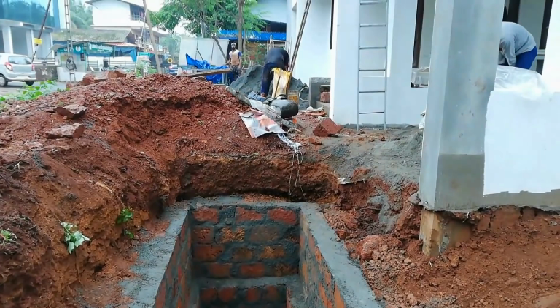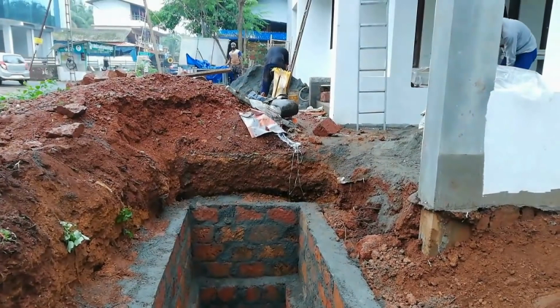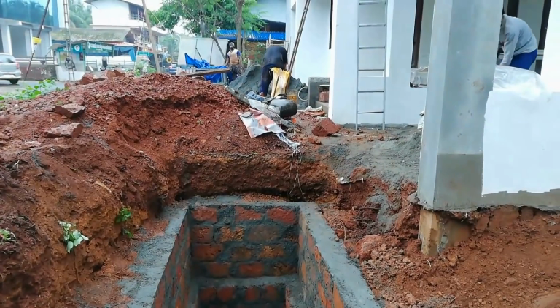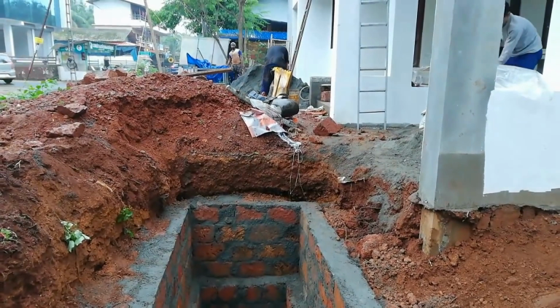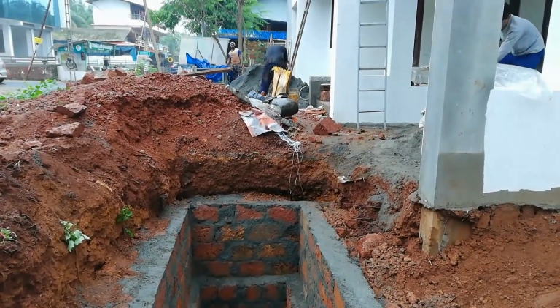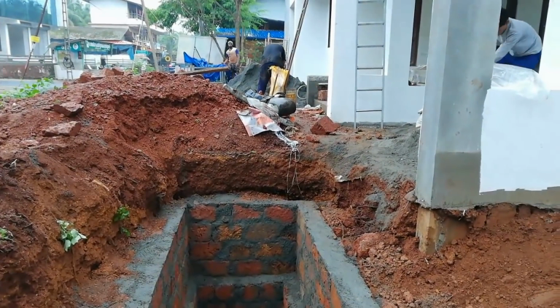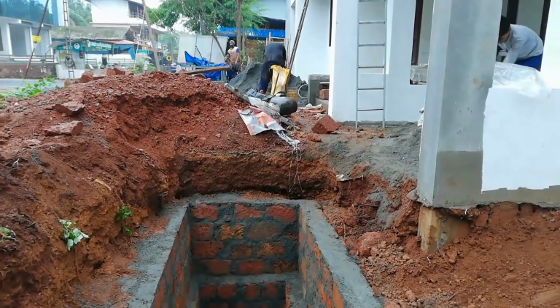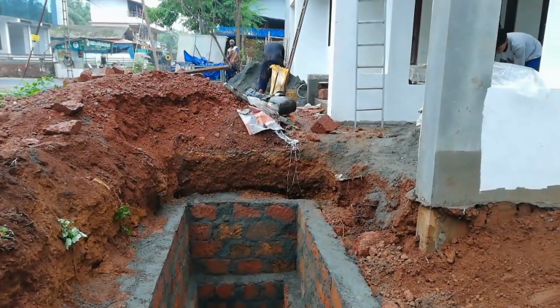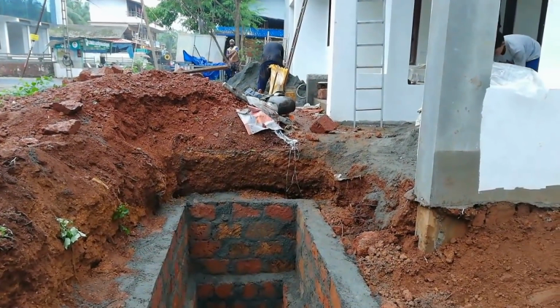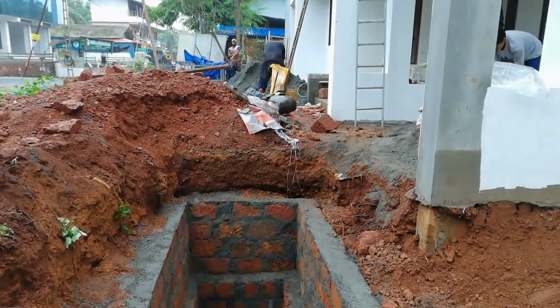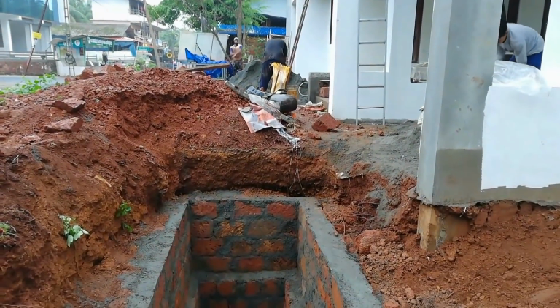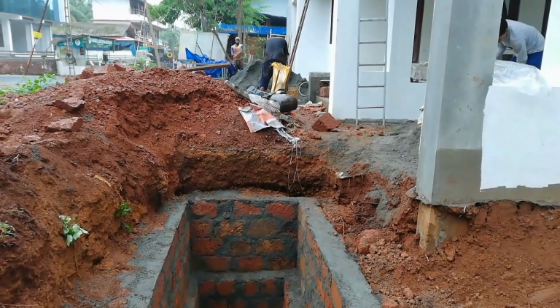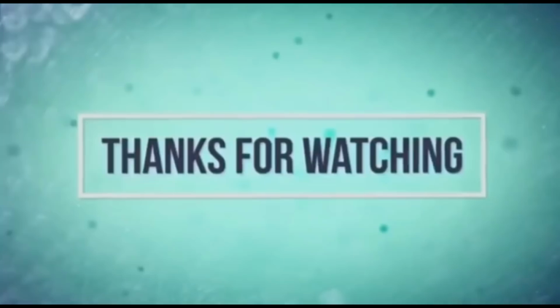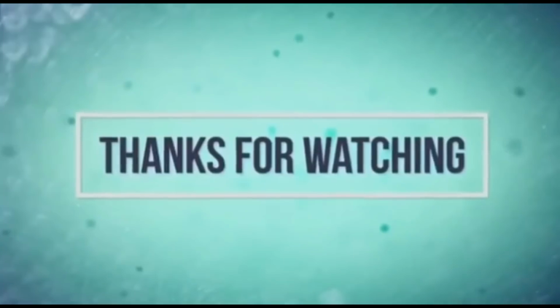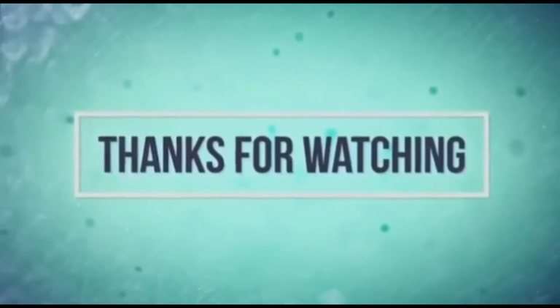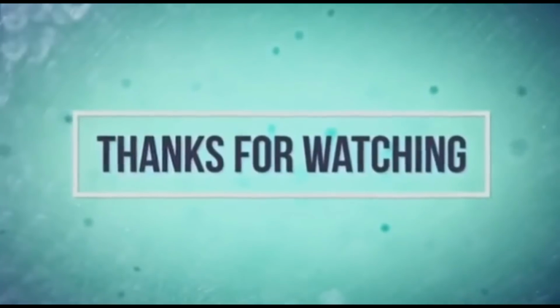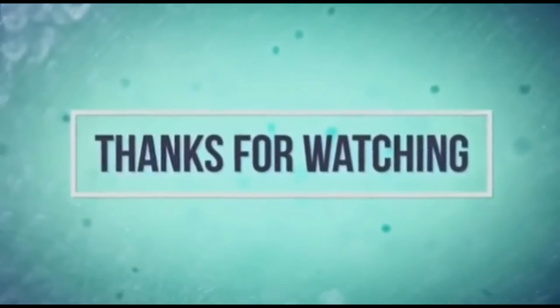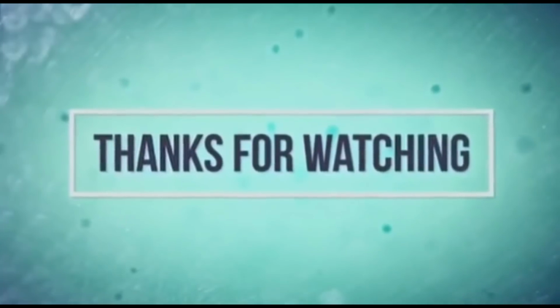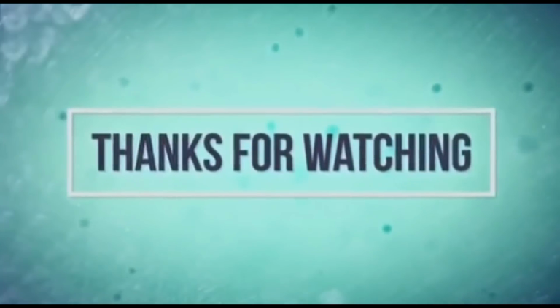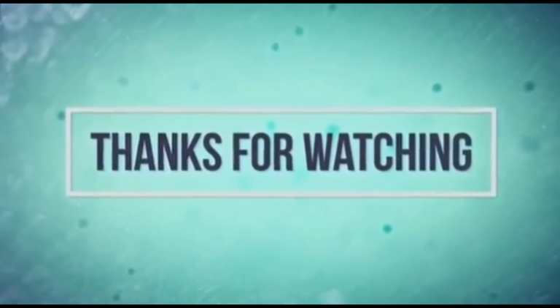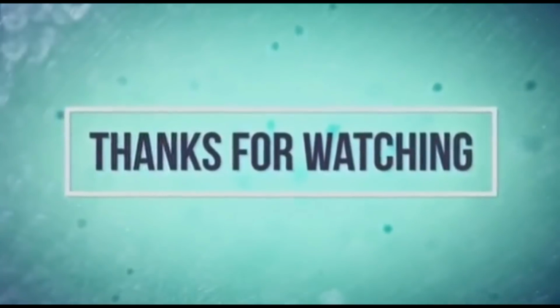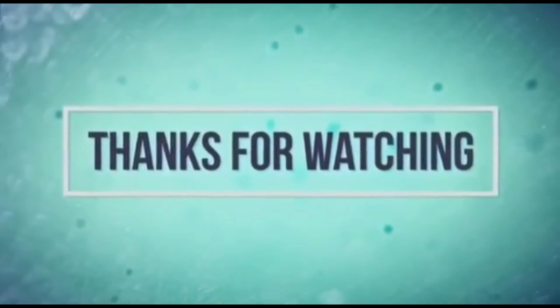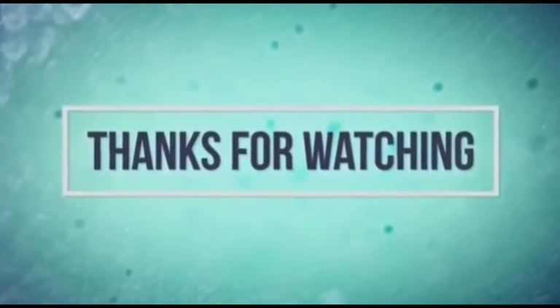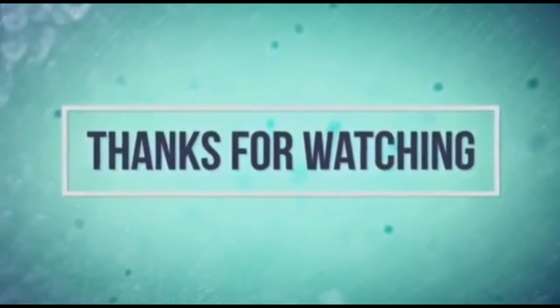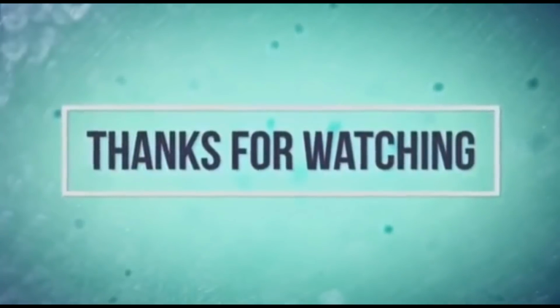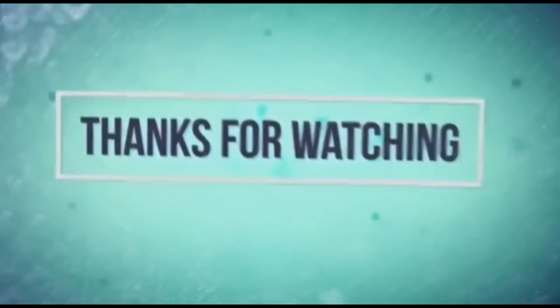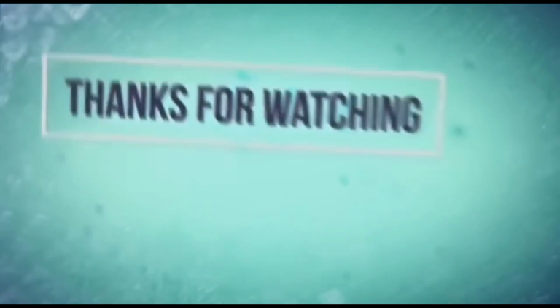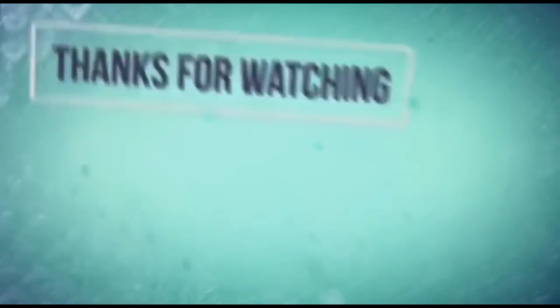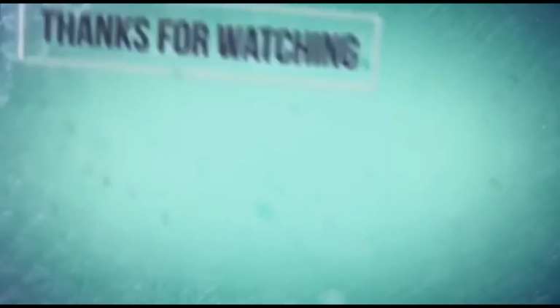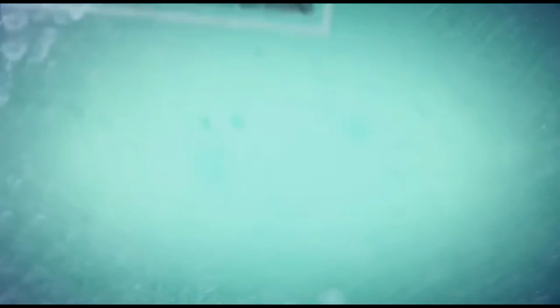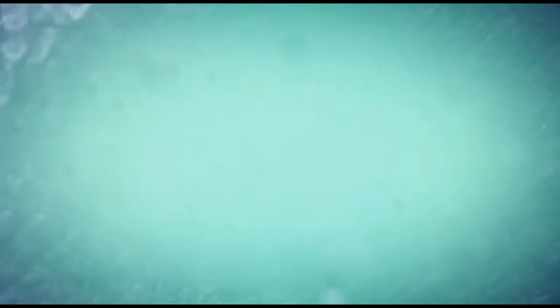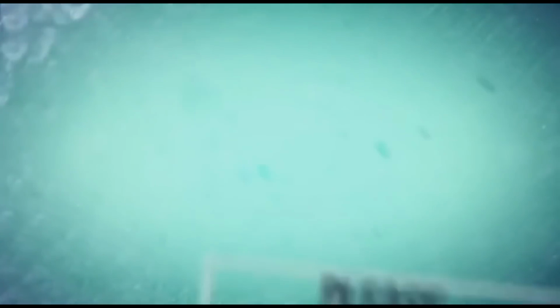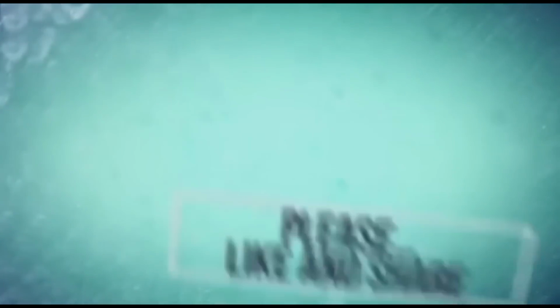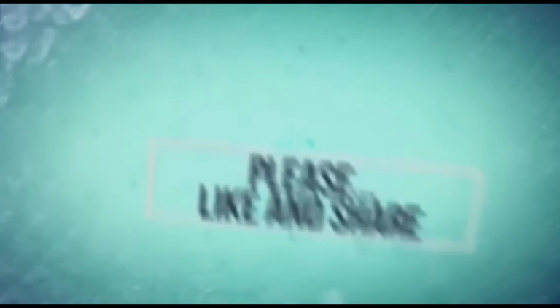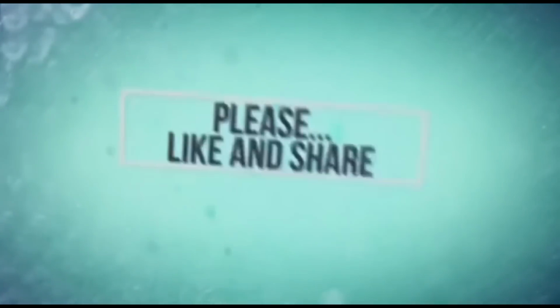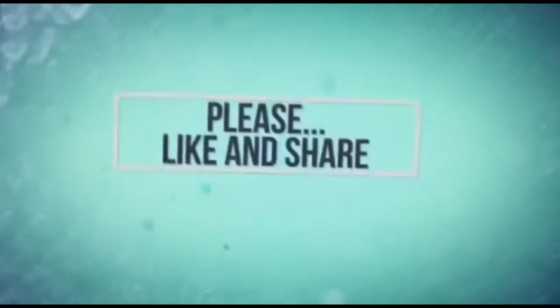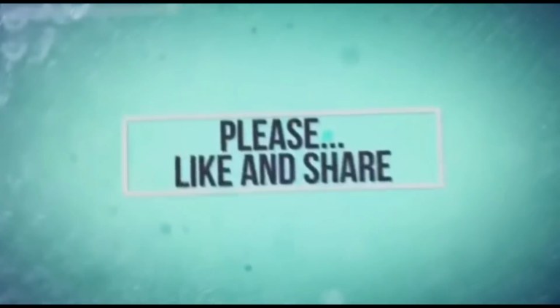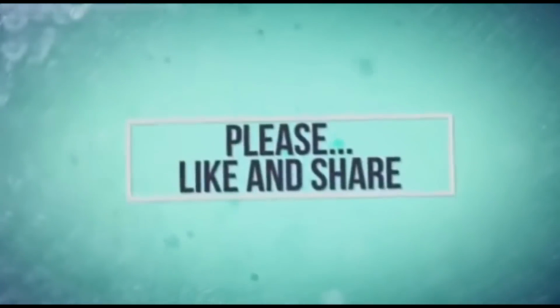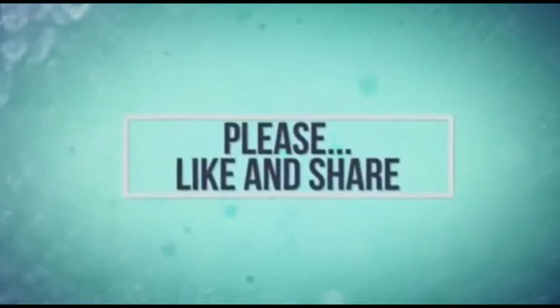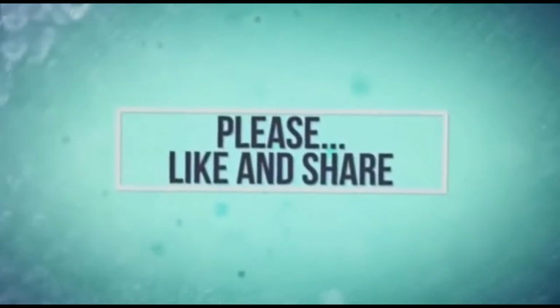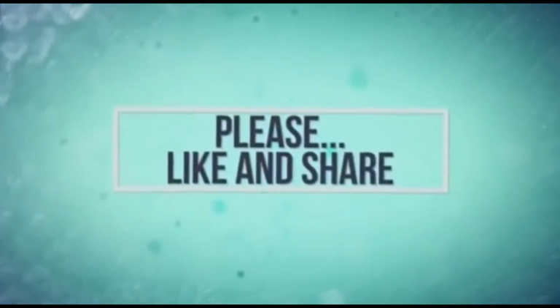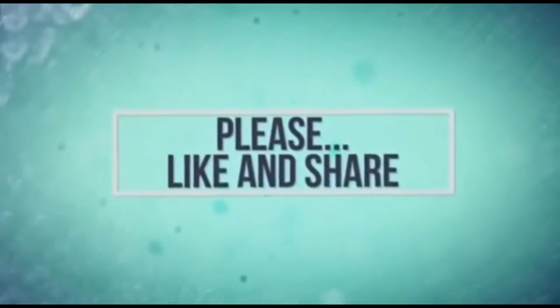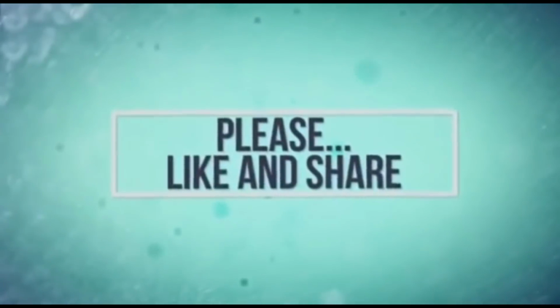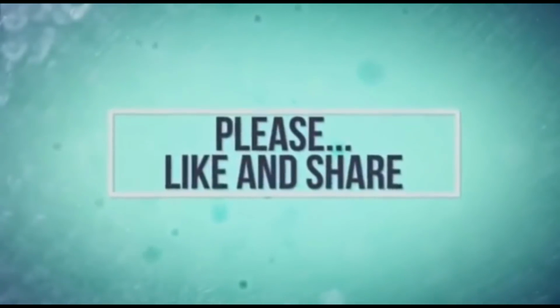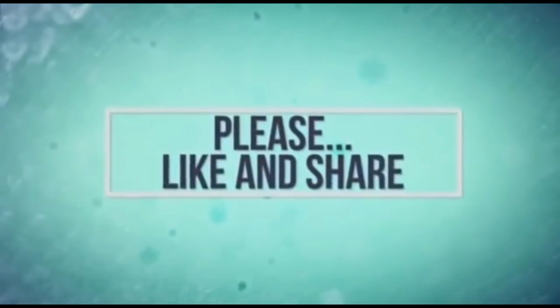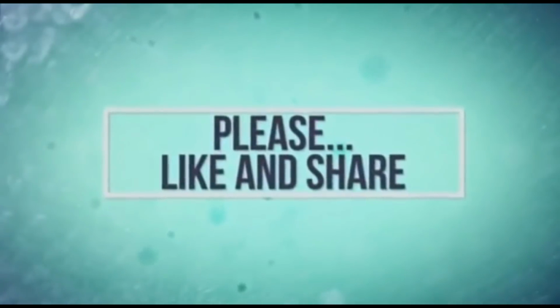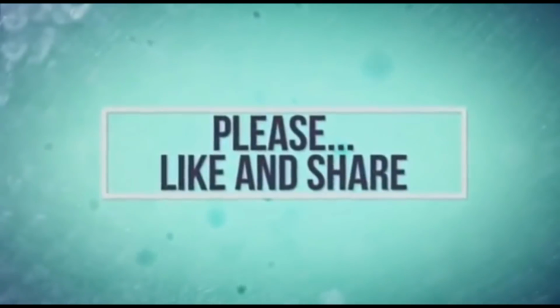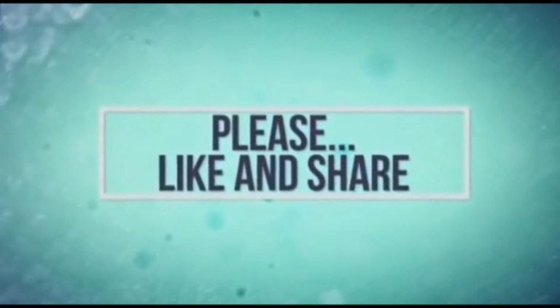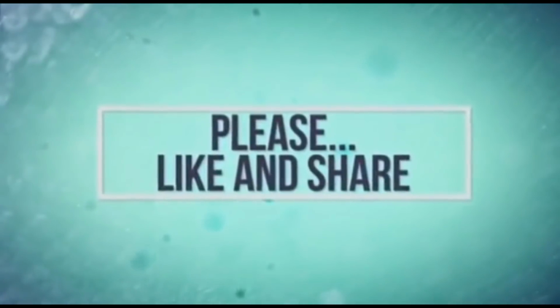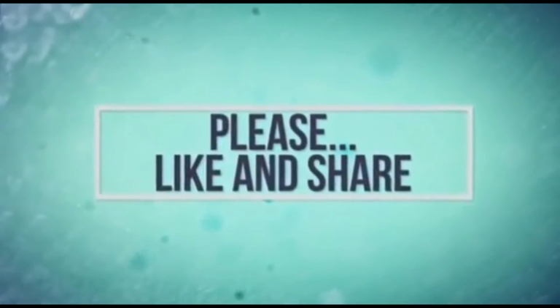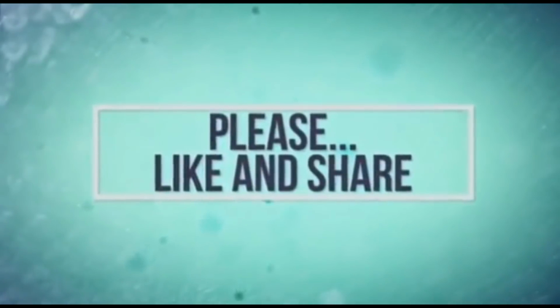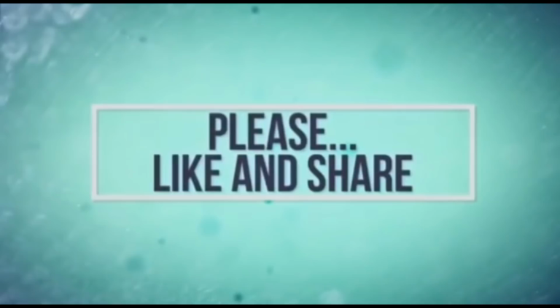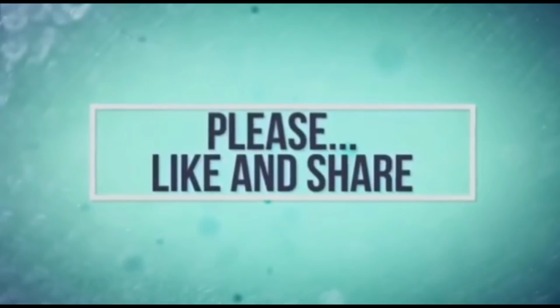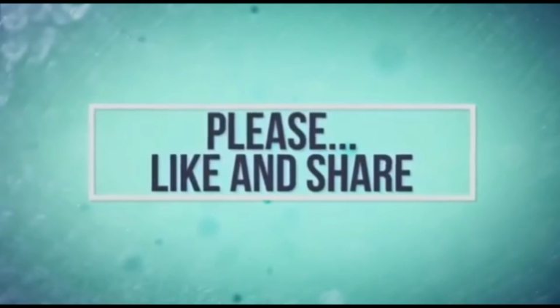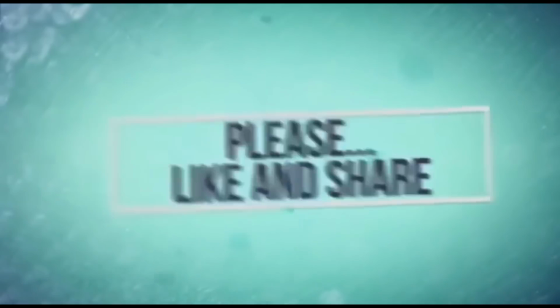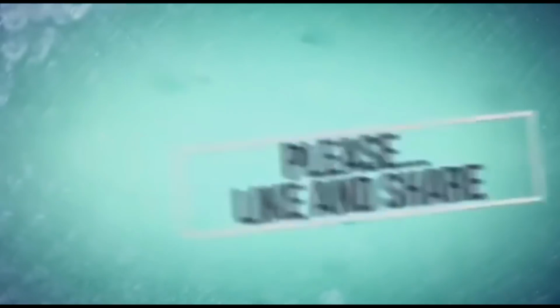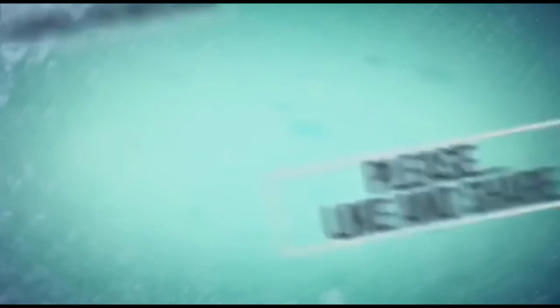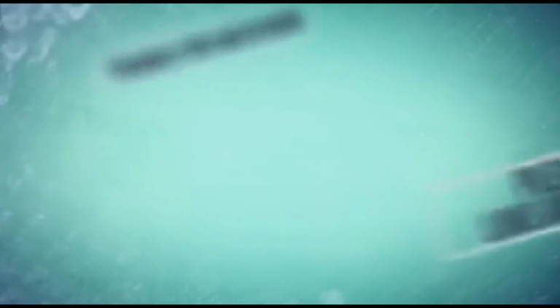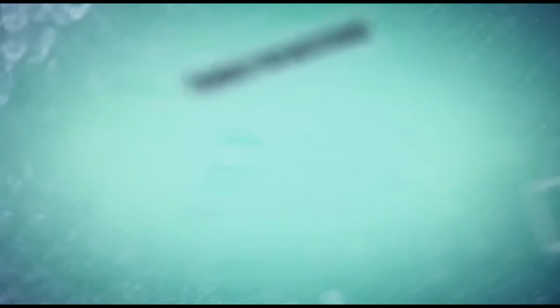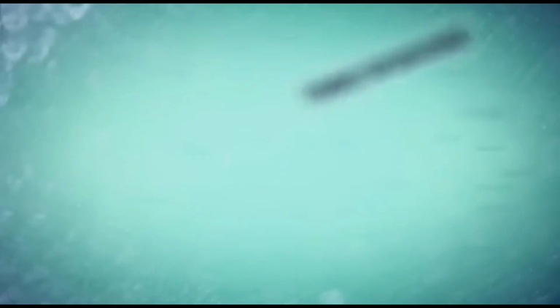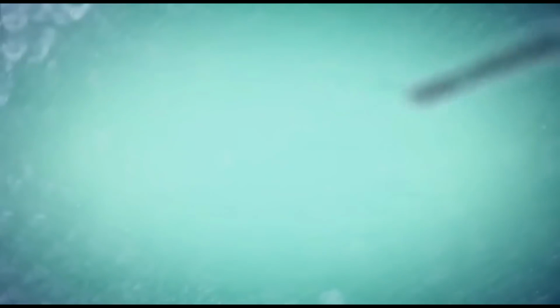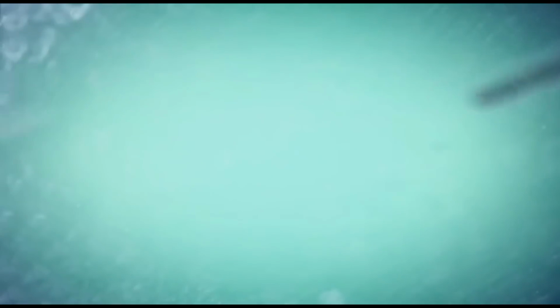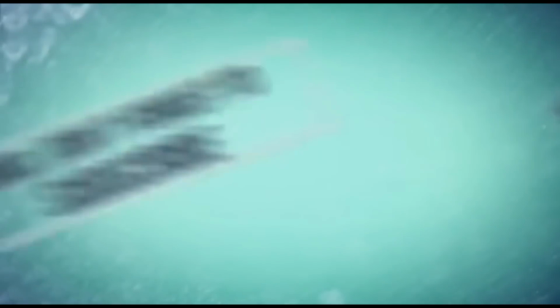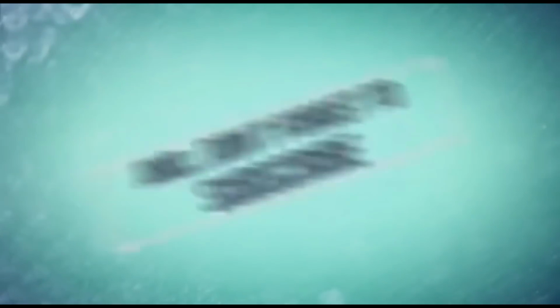If you like this video, please share and subscribe.